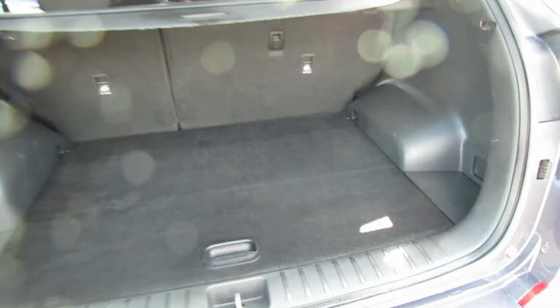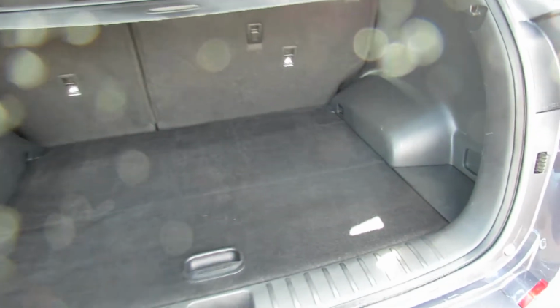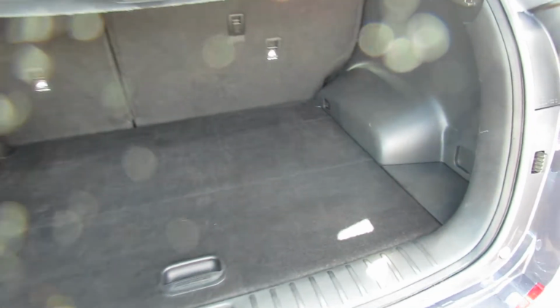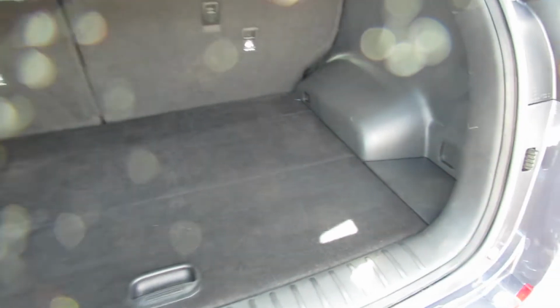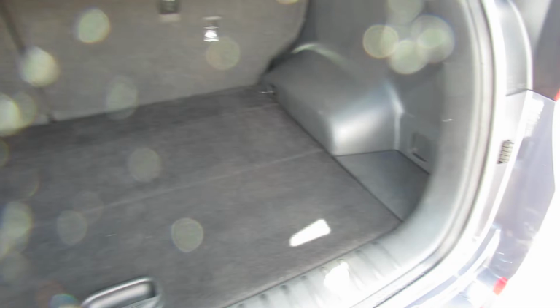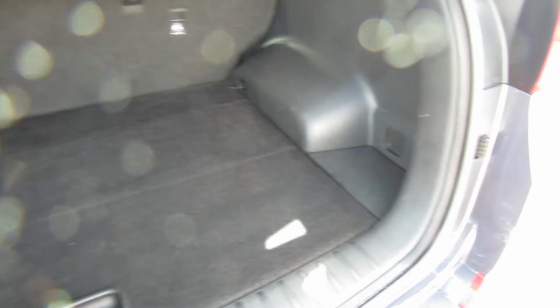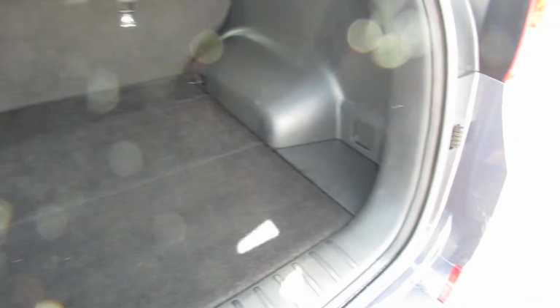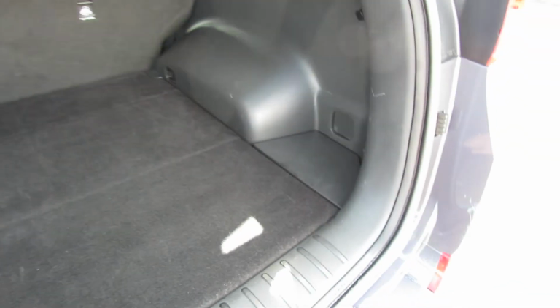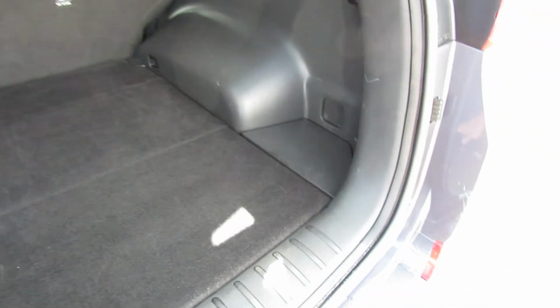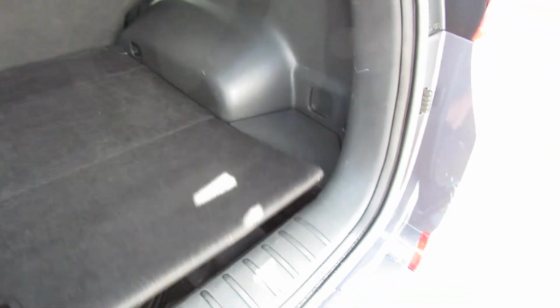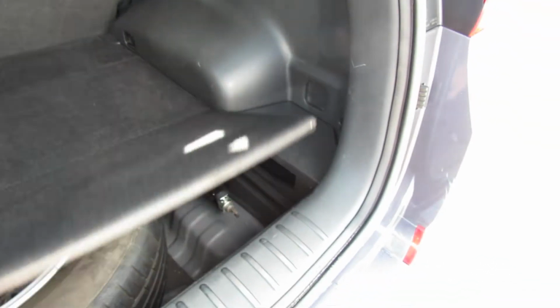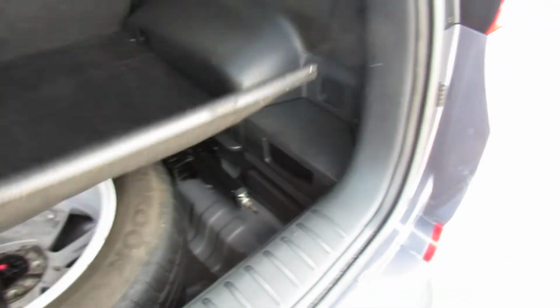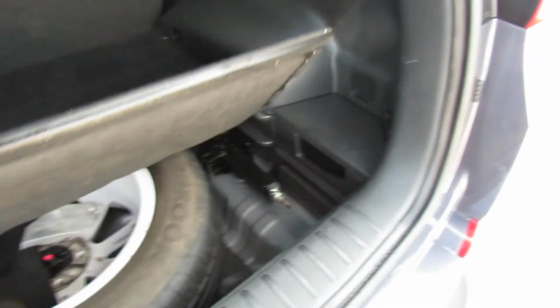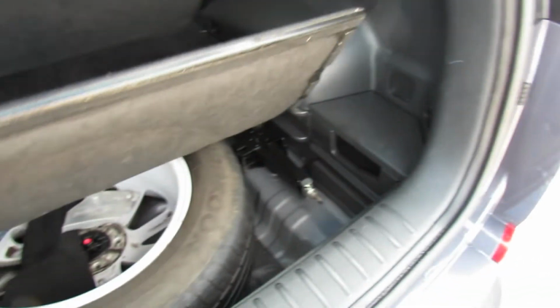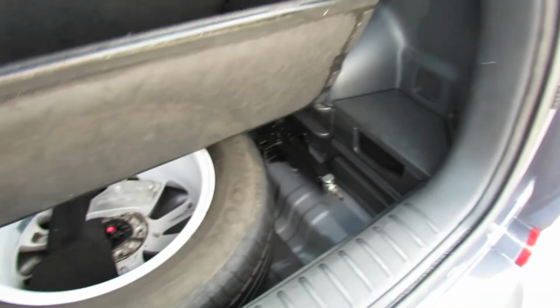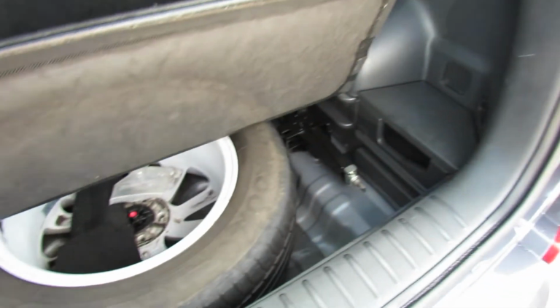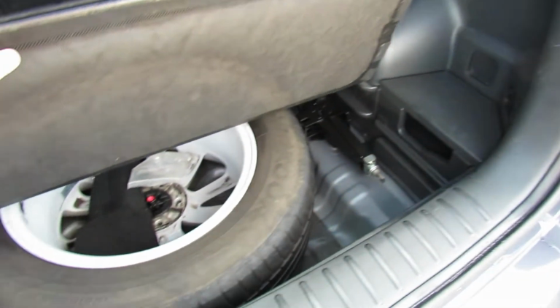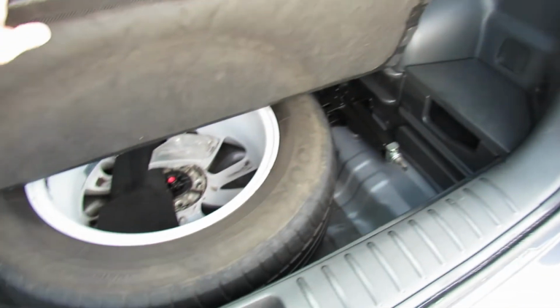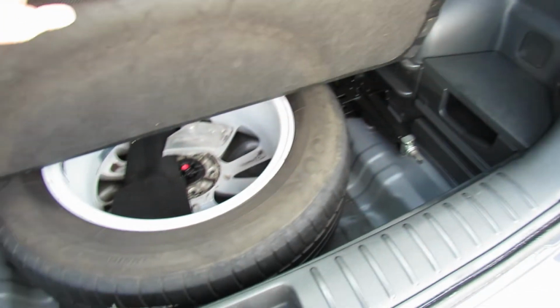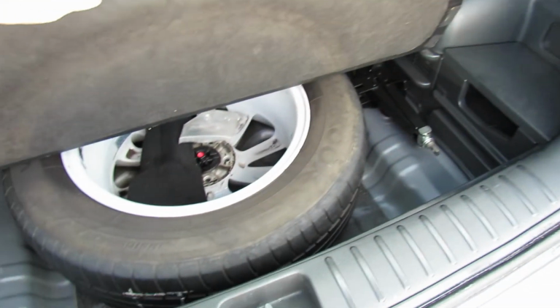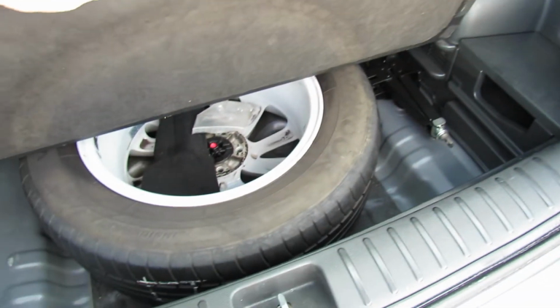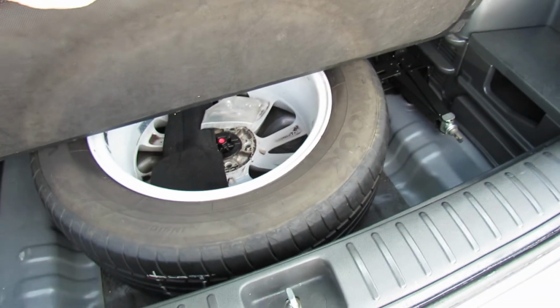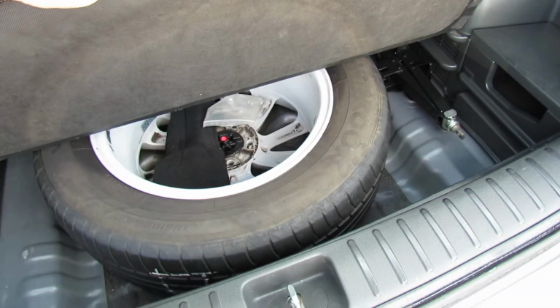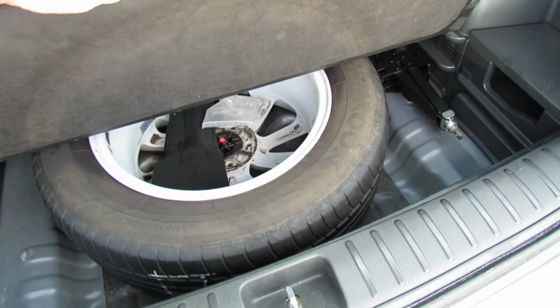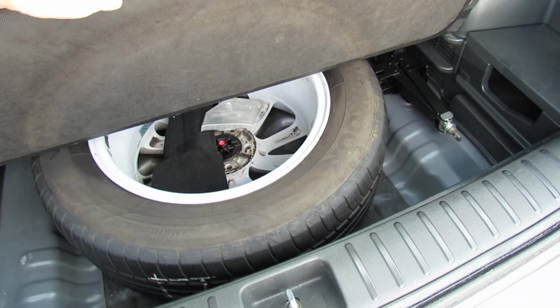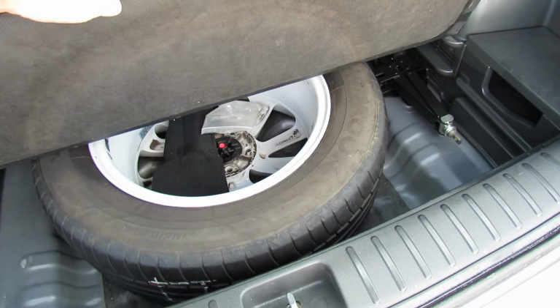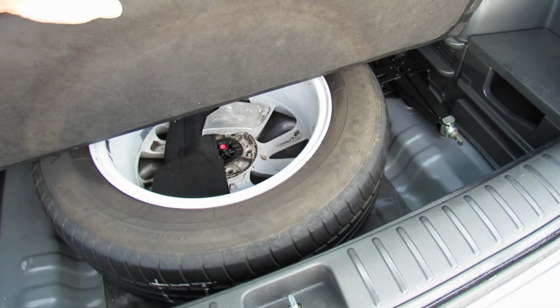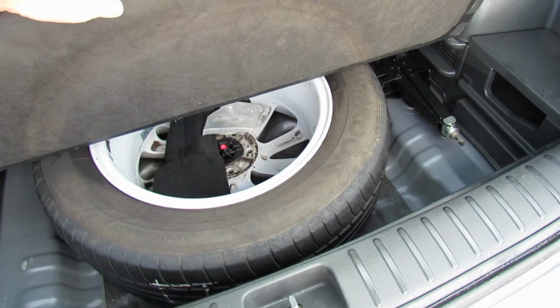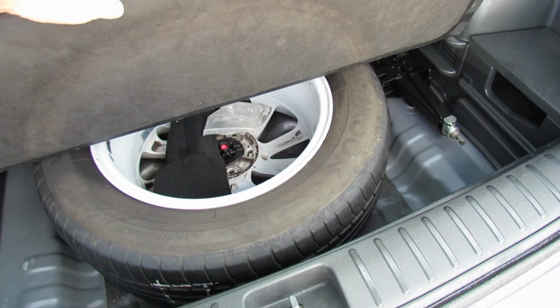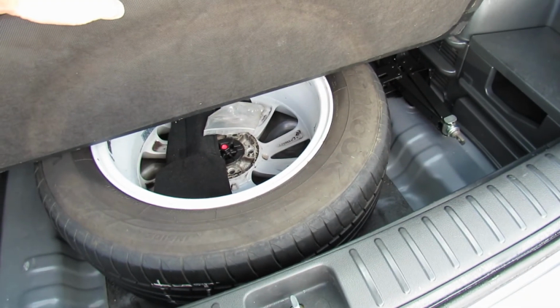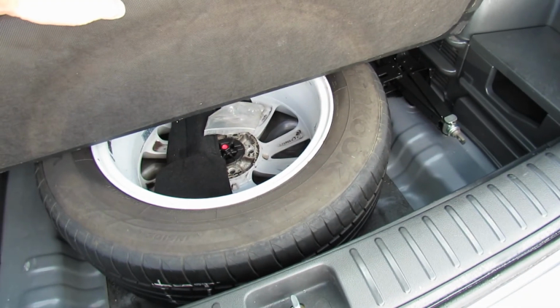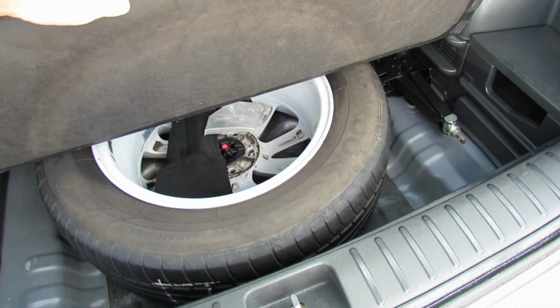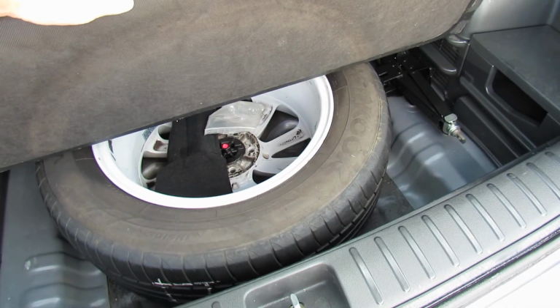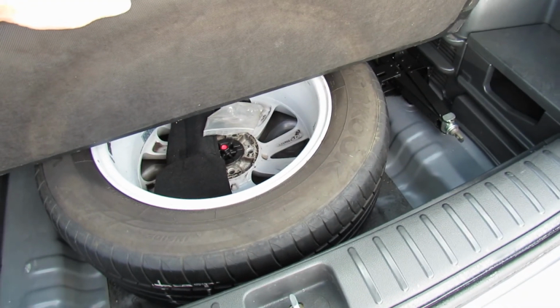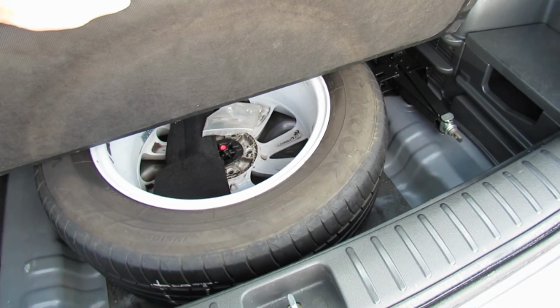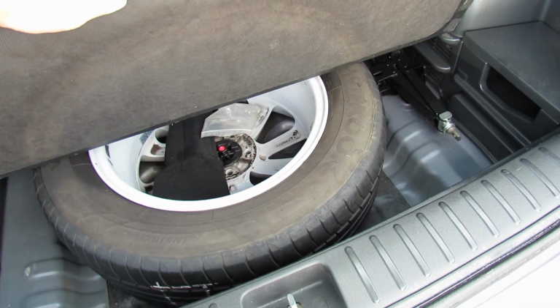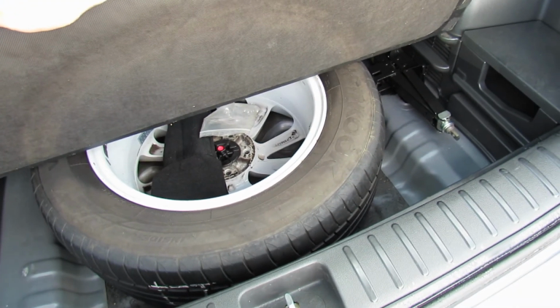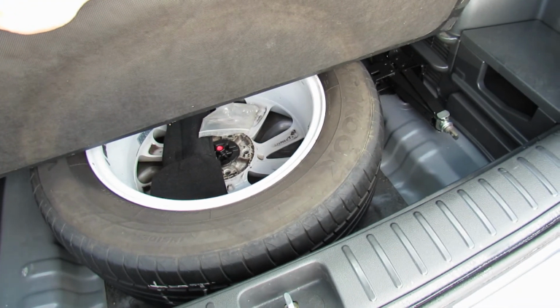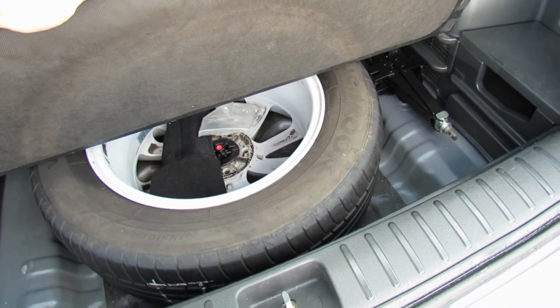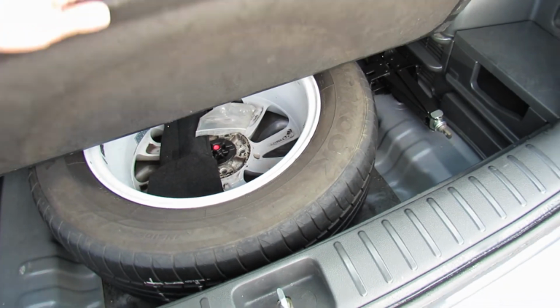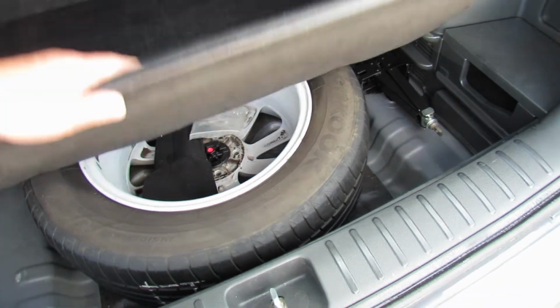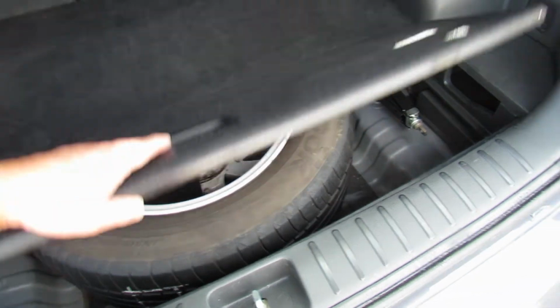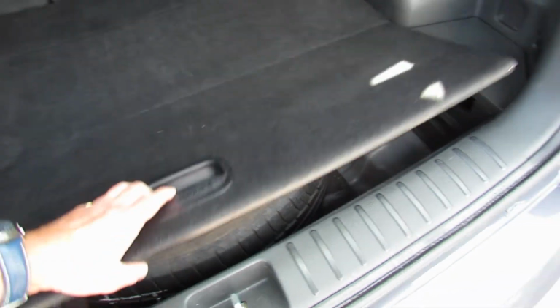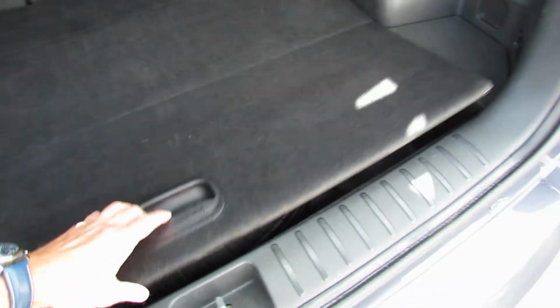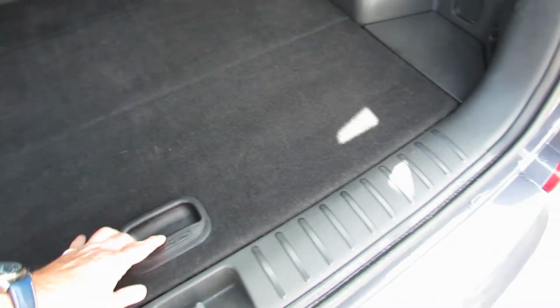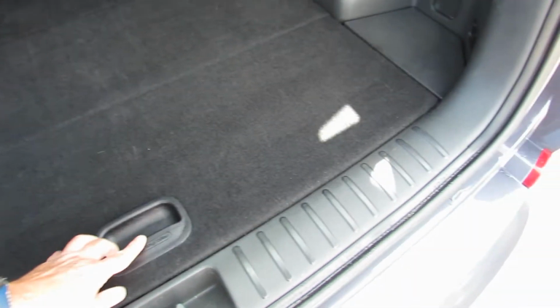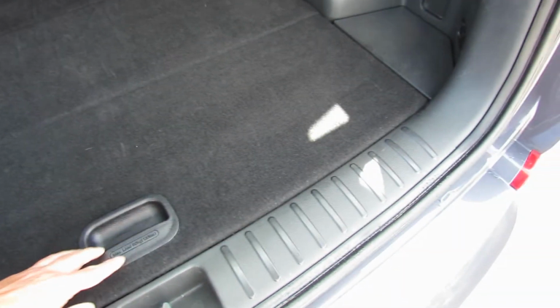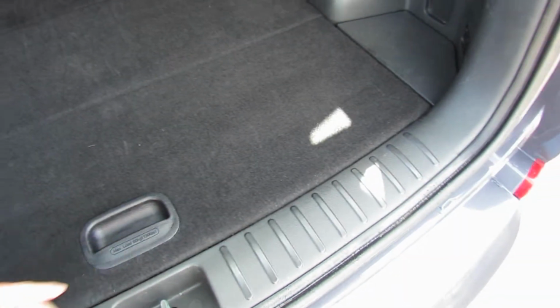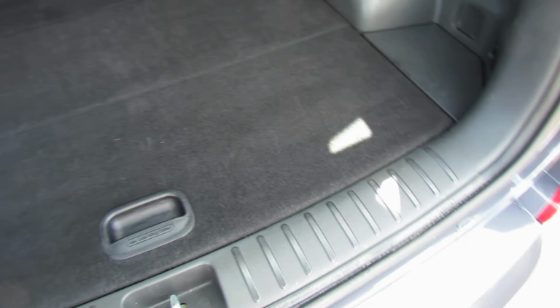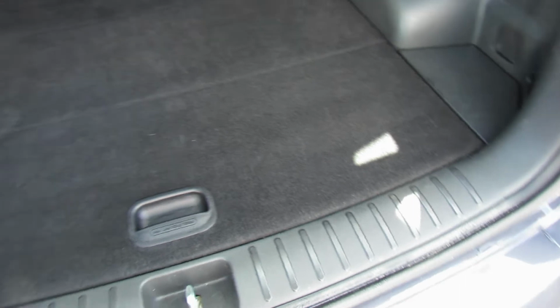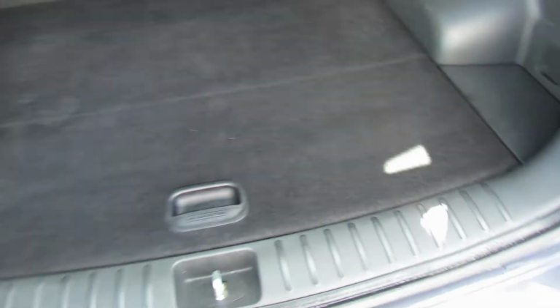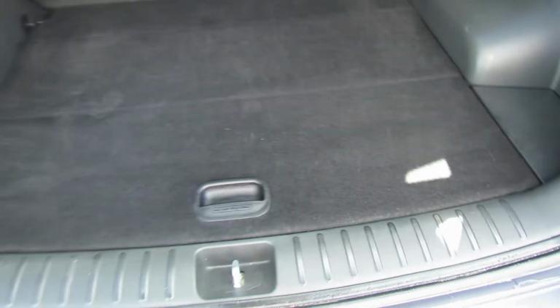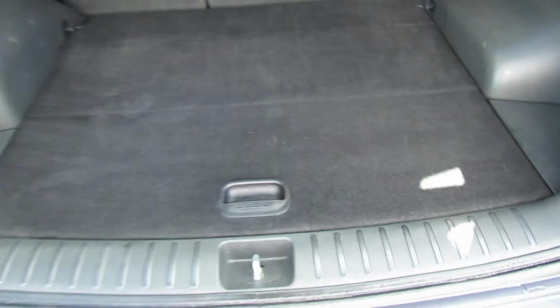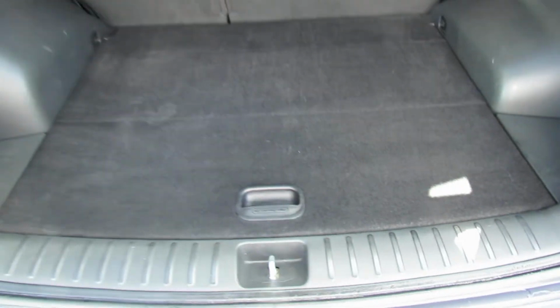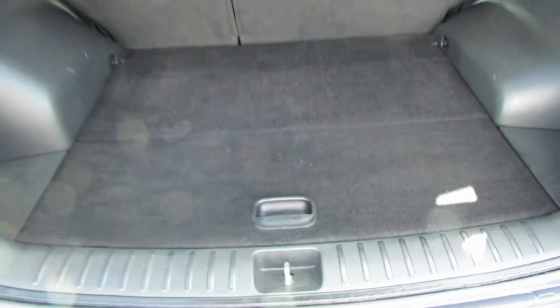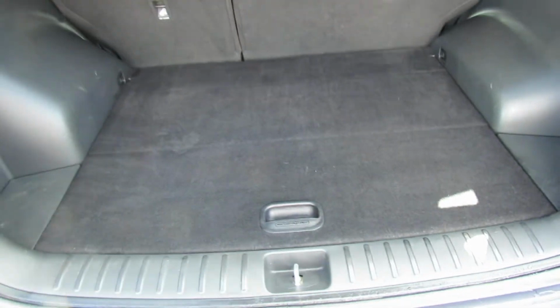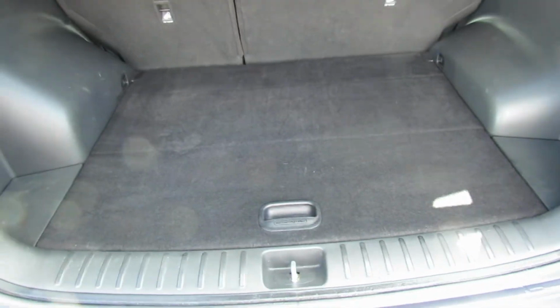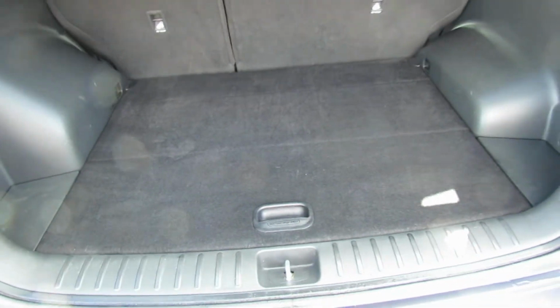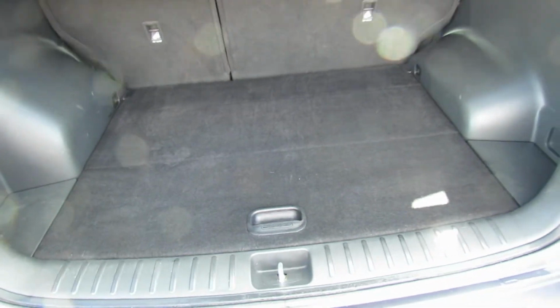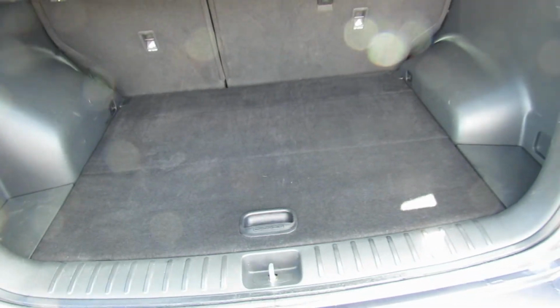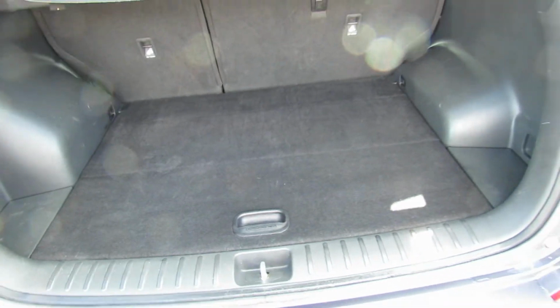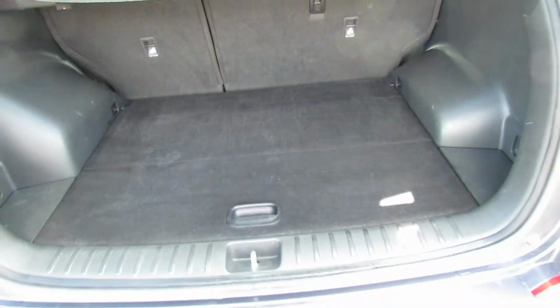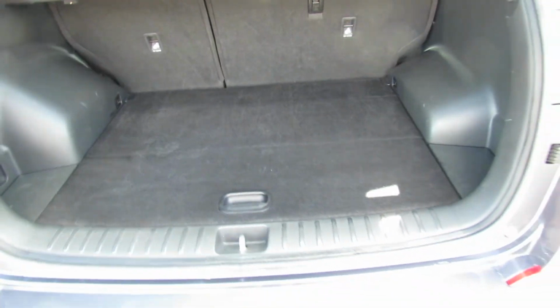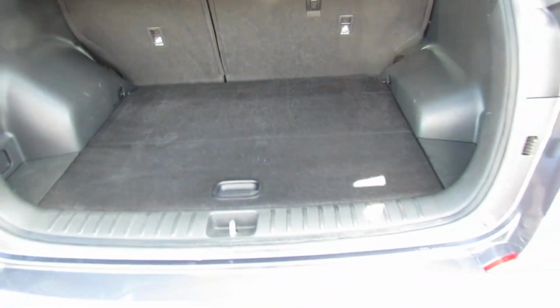And then just underneath here — a real rarity — you've got a full-size alloy wheel on that one. Not something that normally happens anymore.